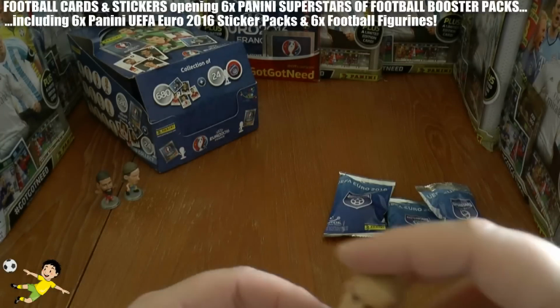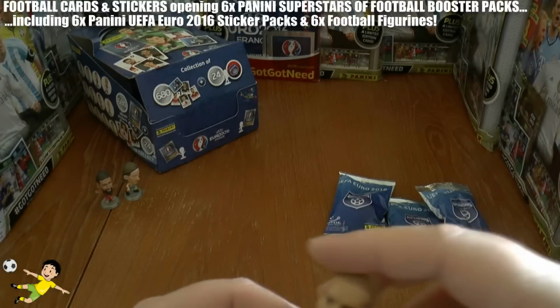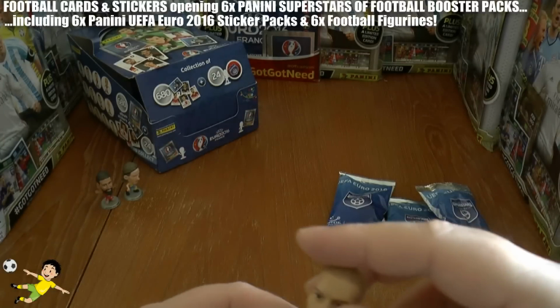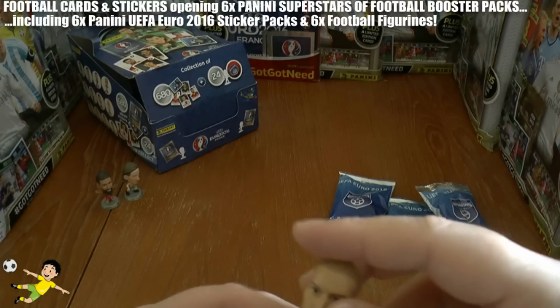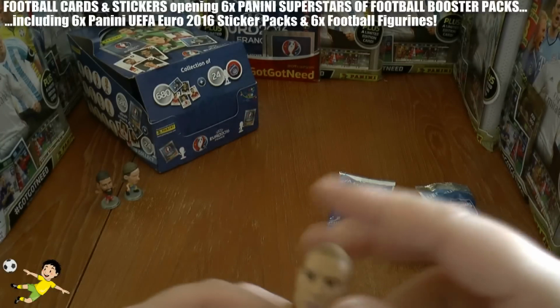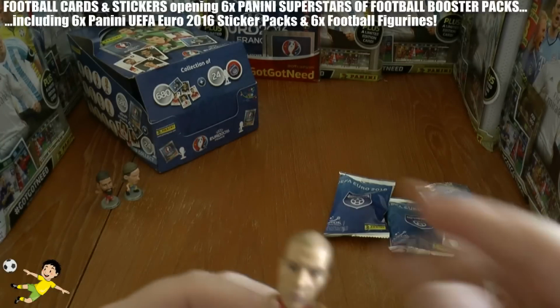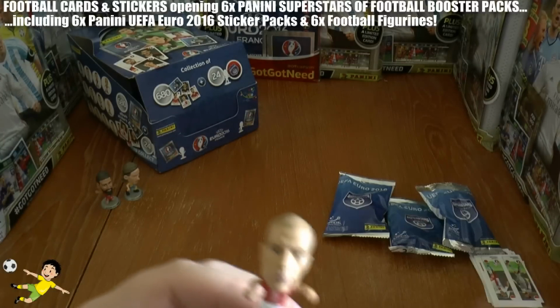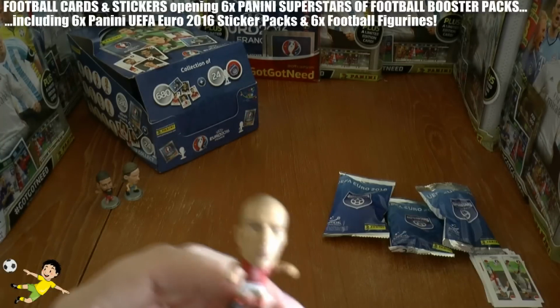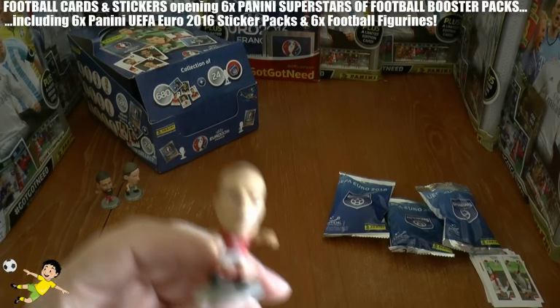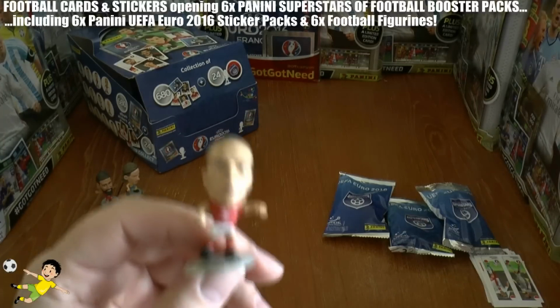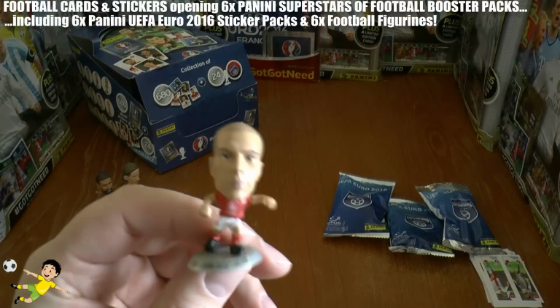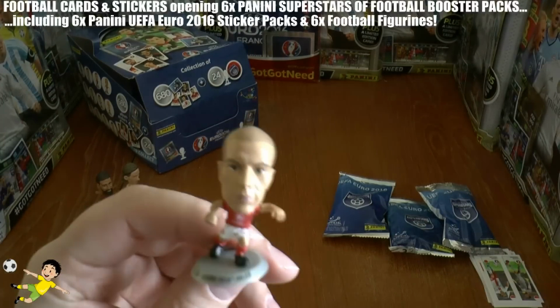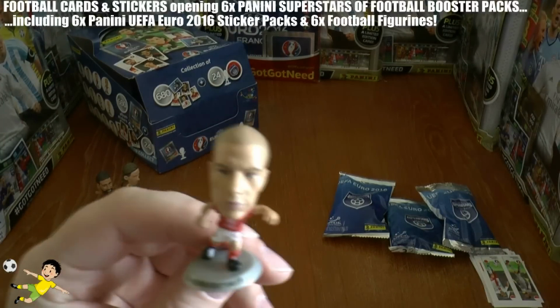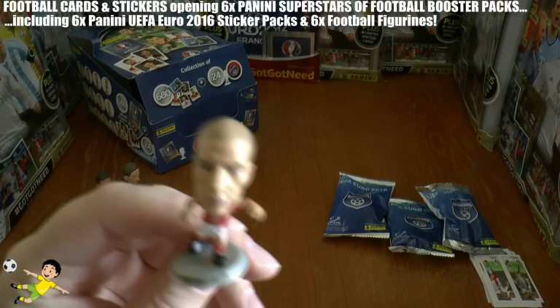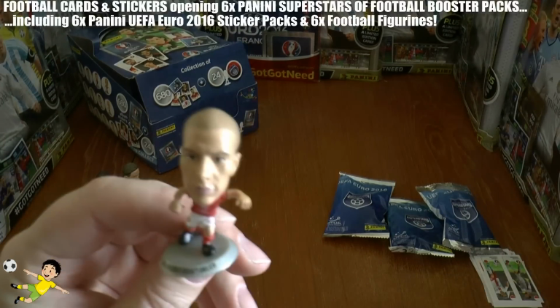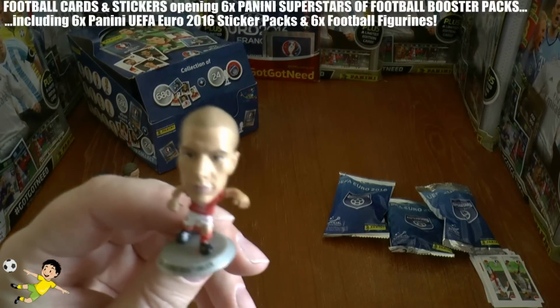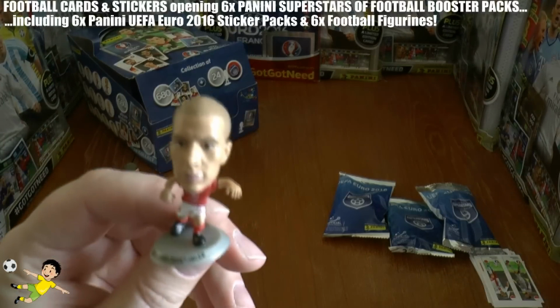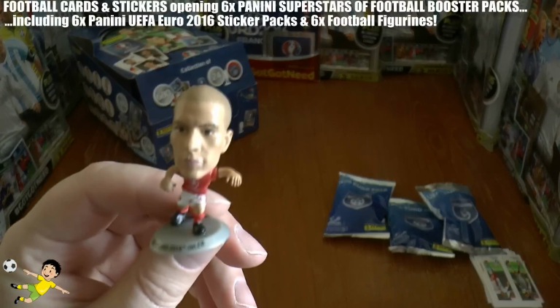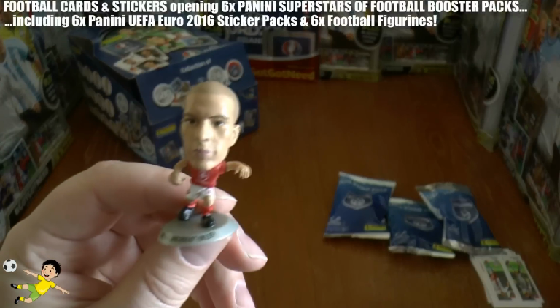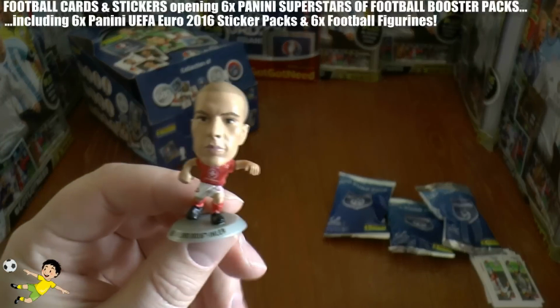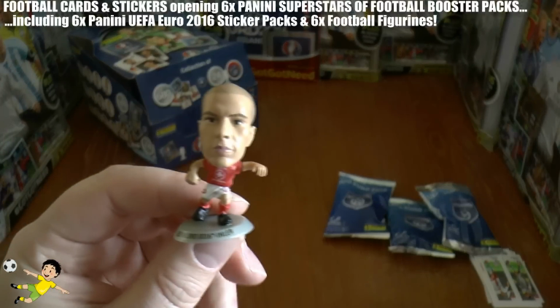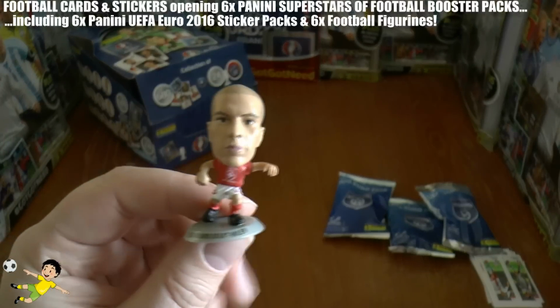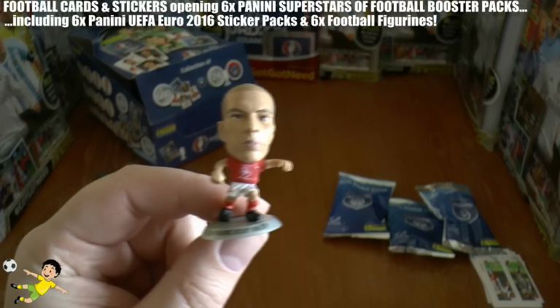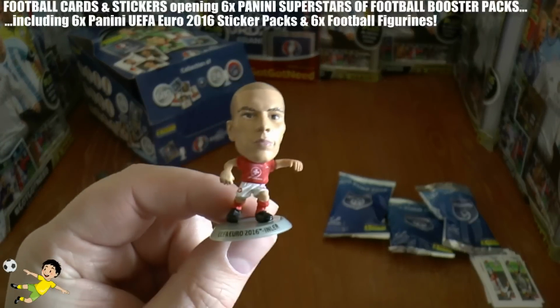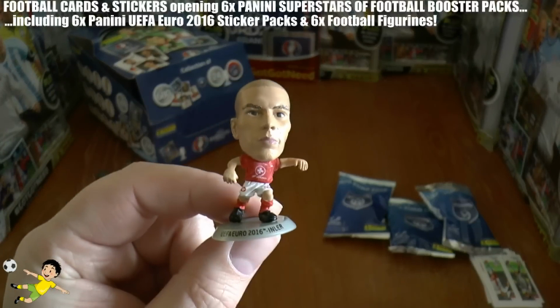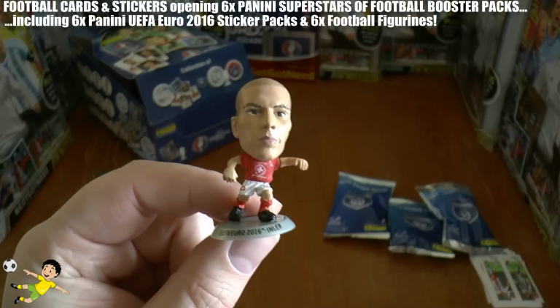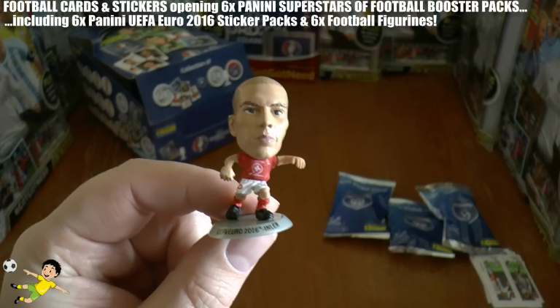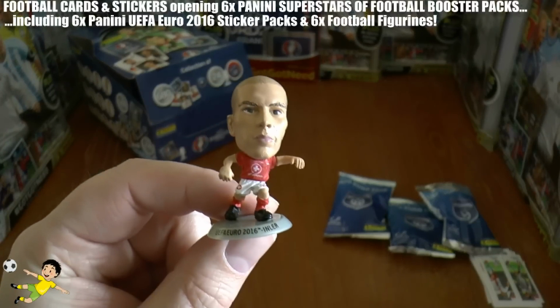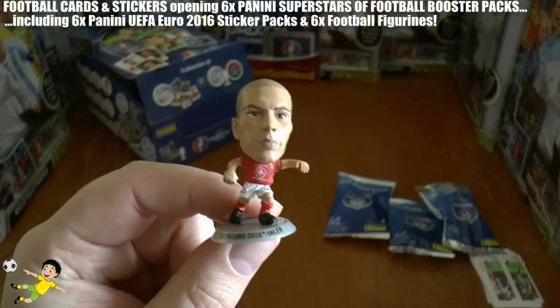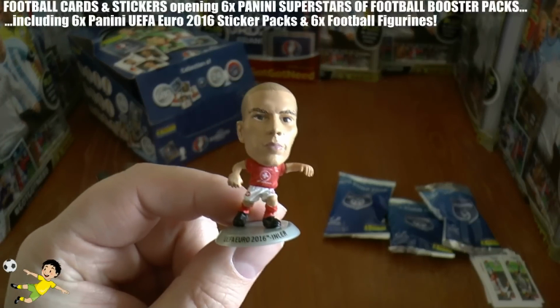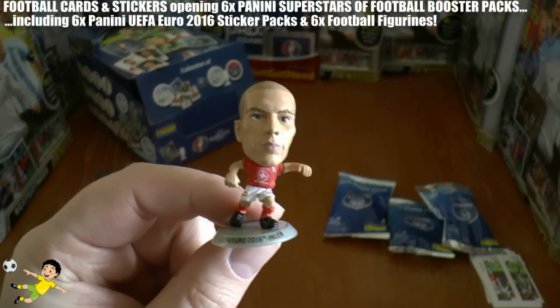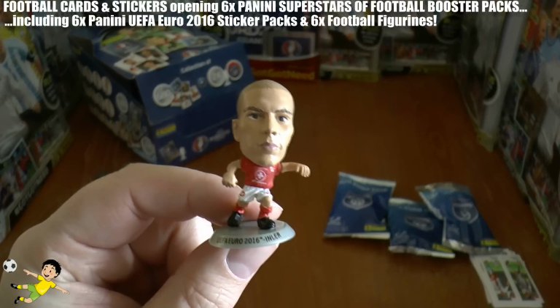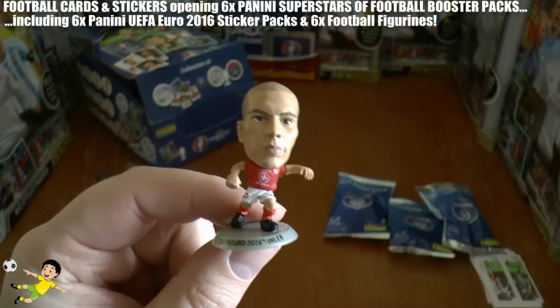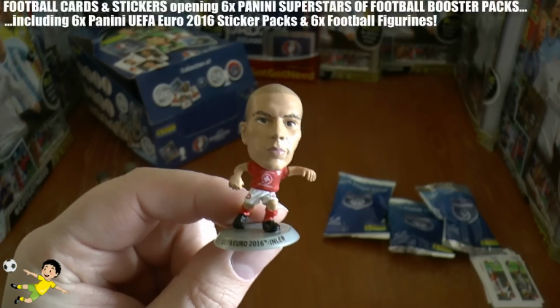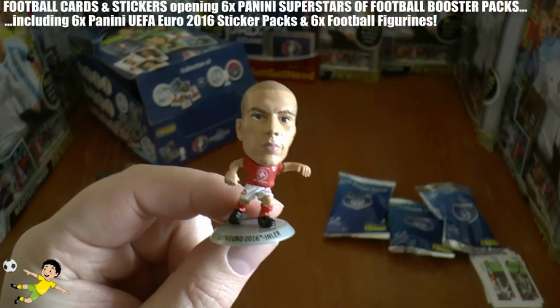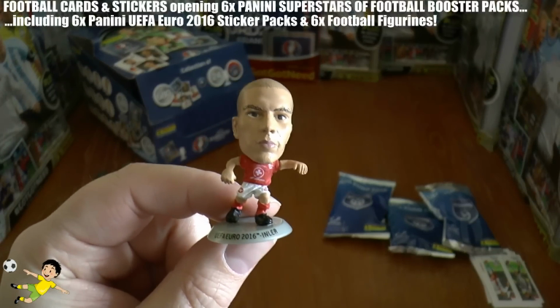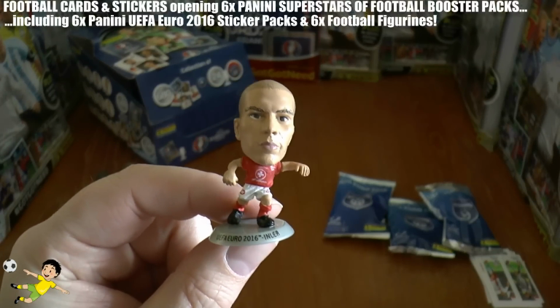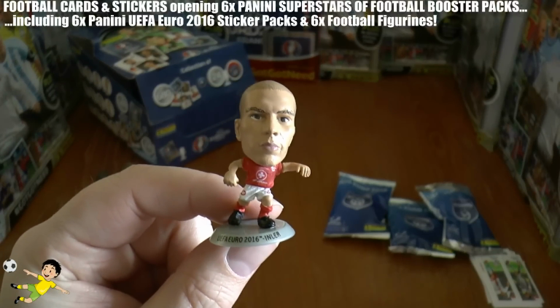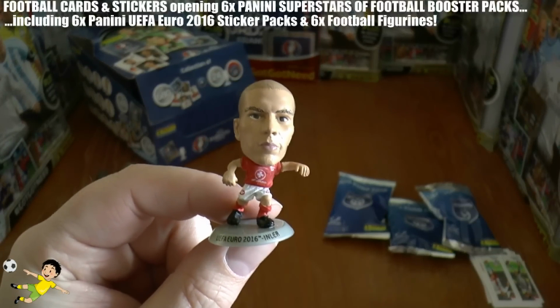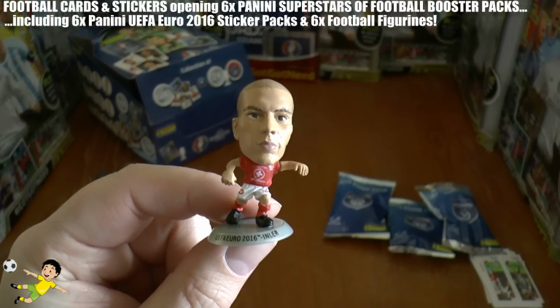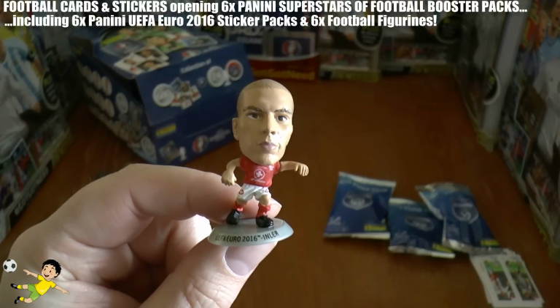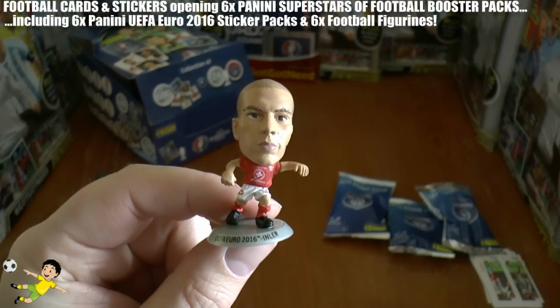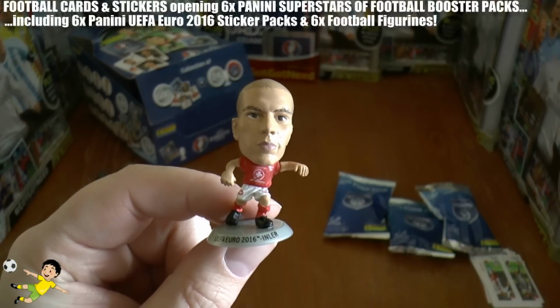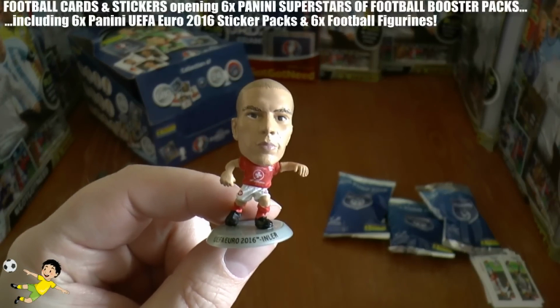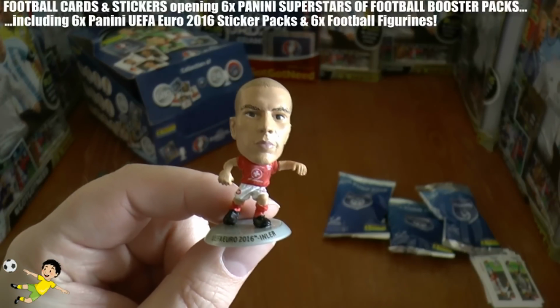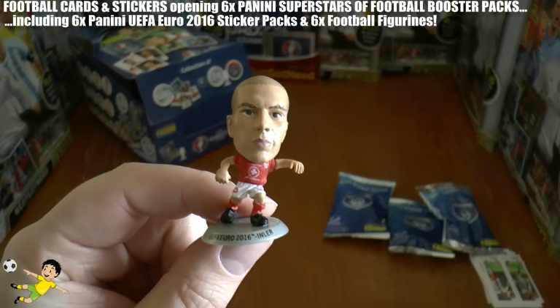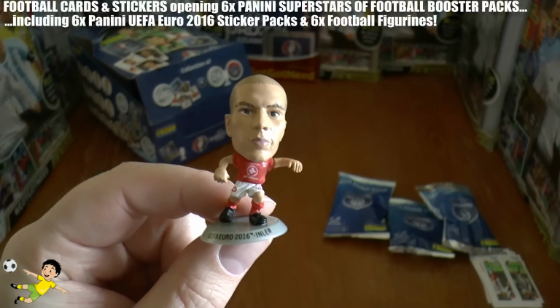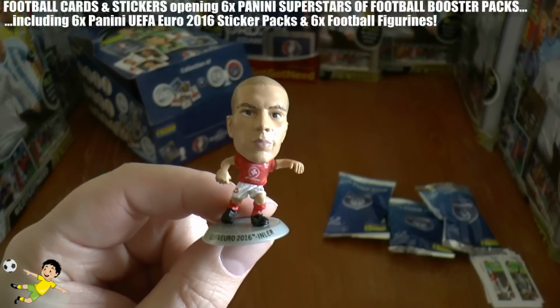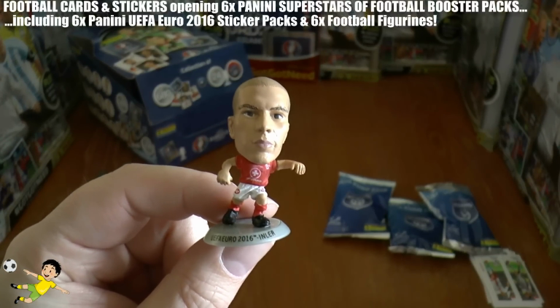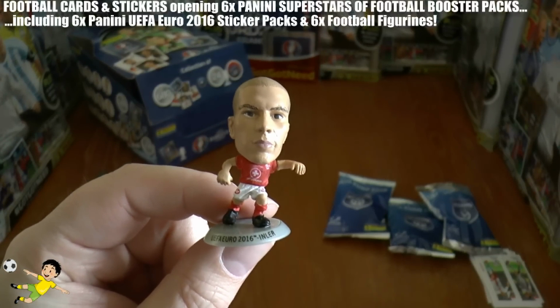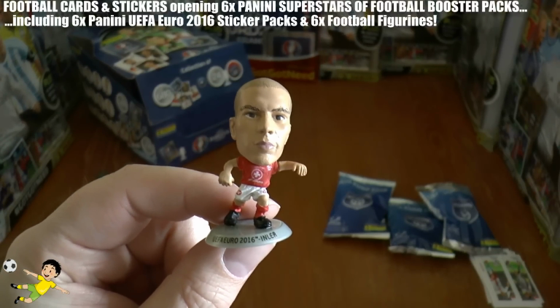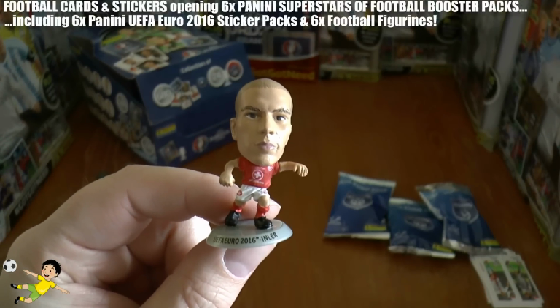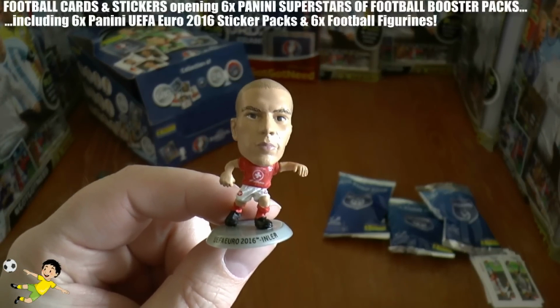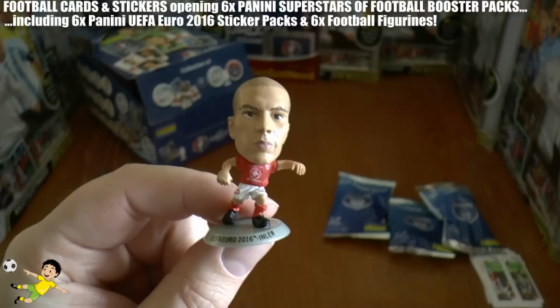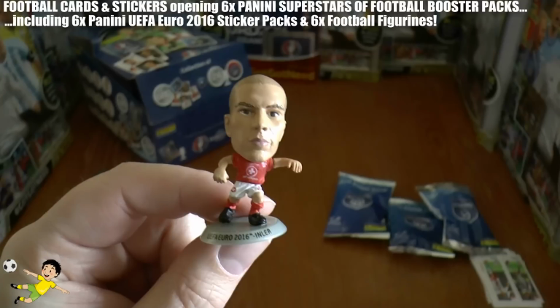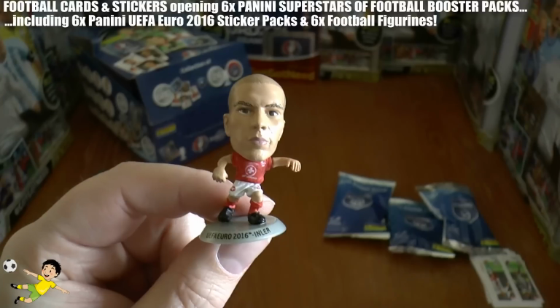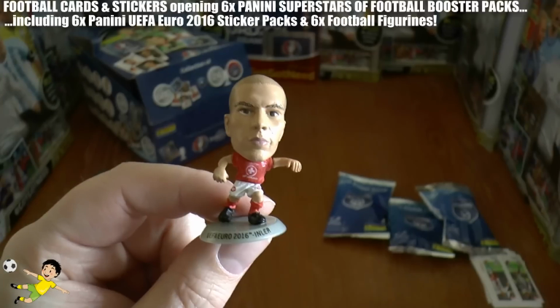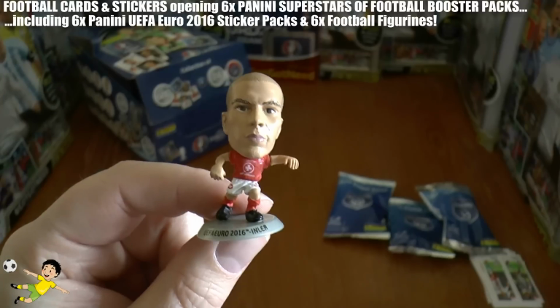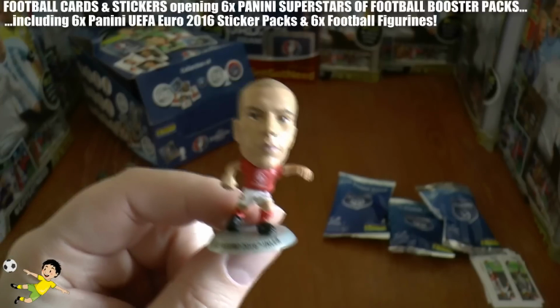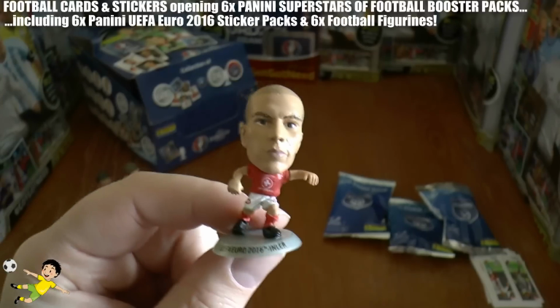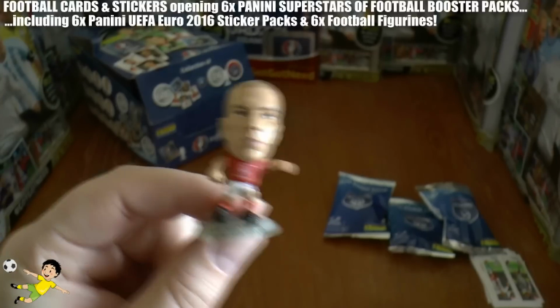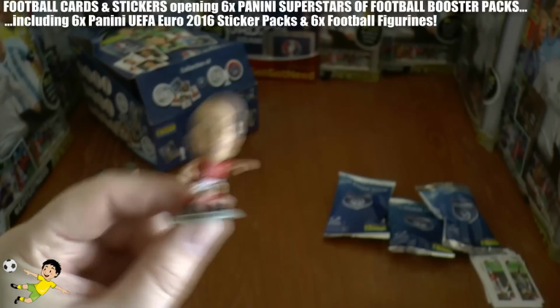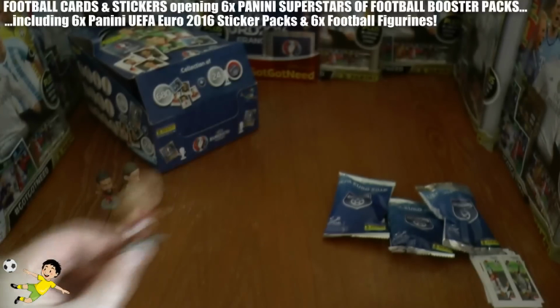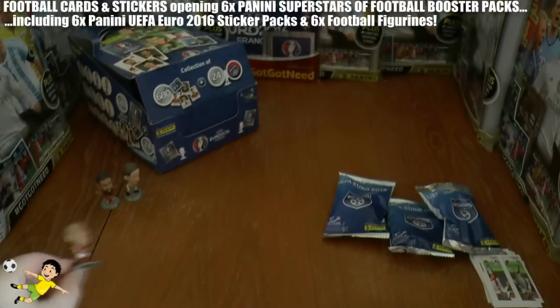Our third player is Gokhan Inler — Gokhan Inler of Leicester City and Switzerland.